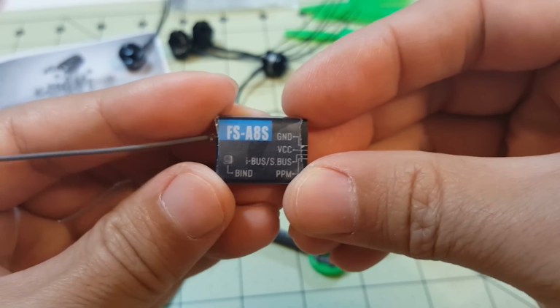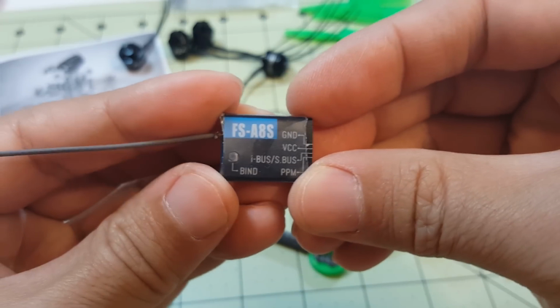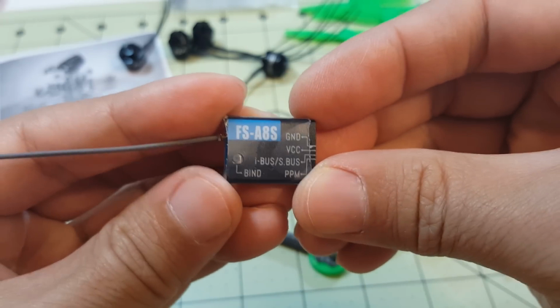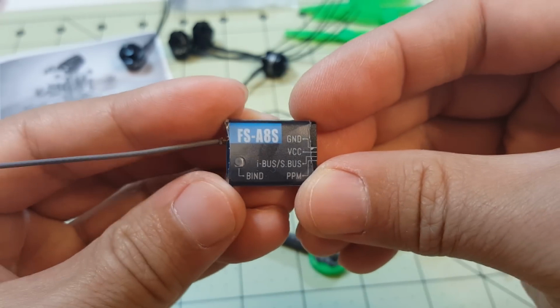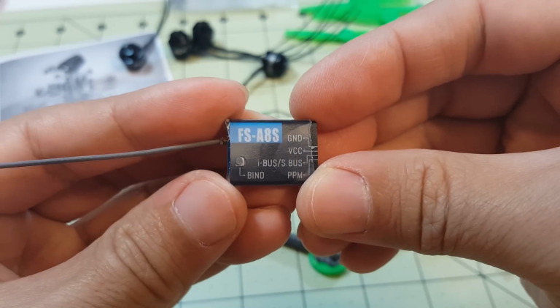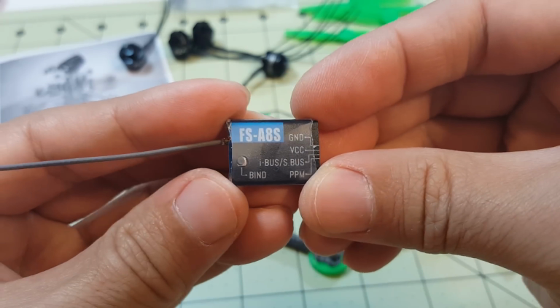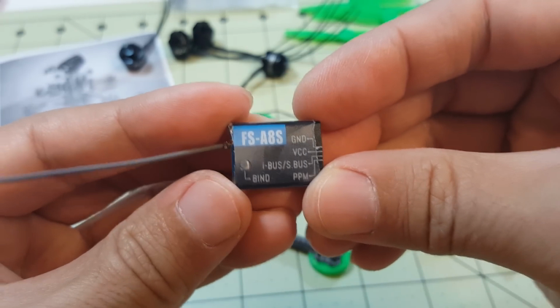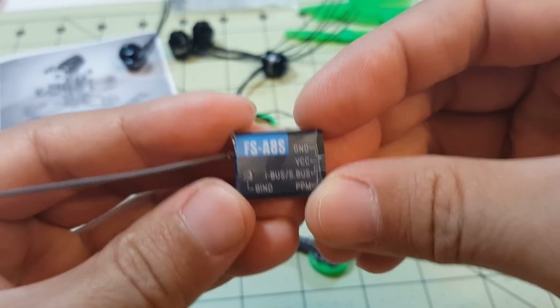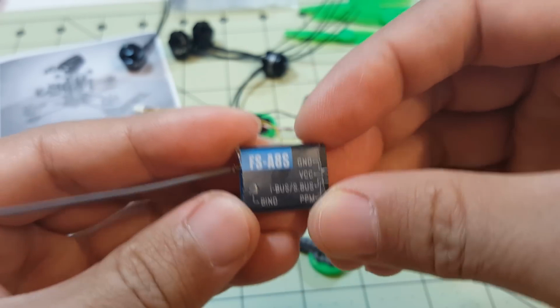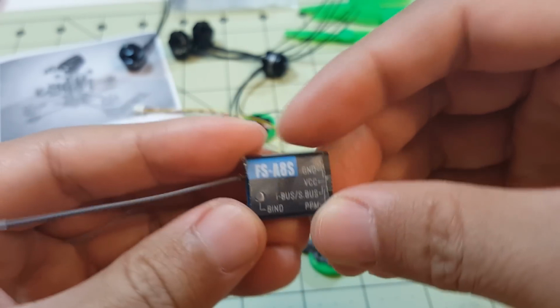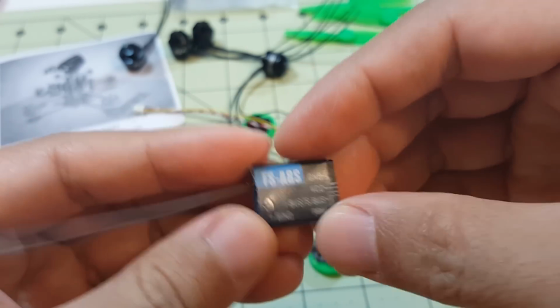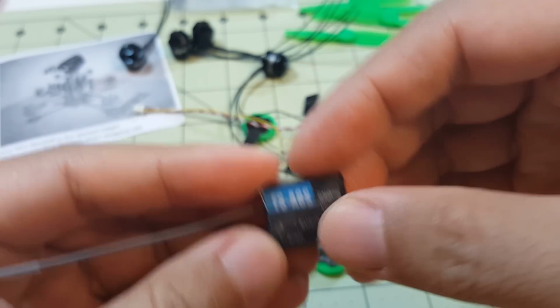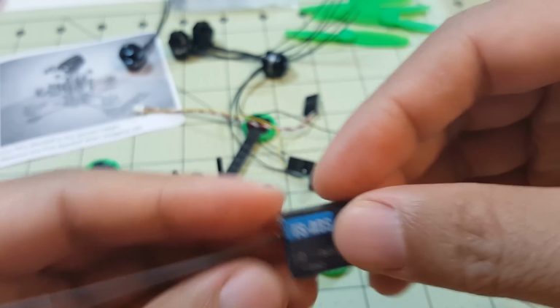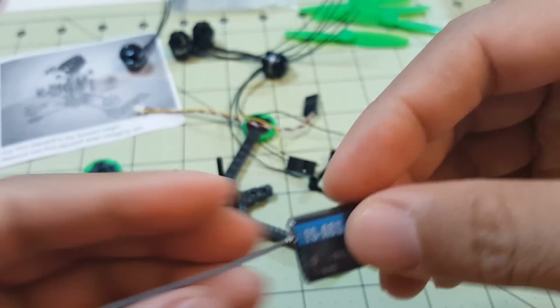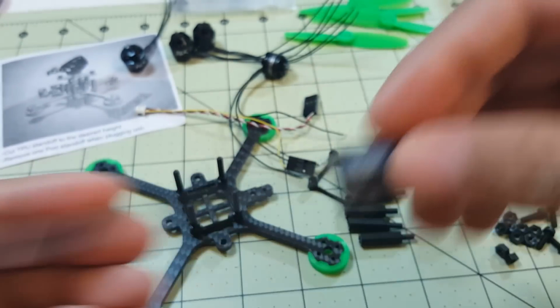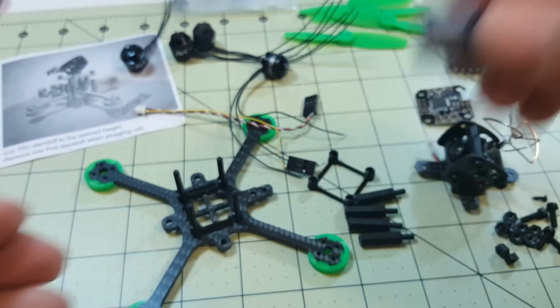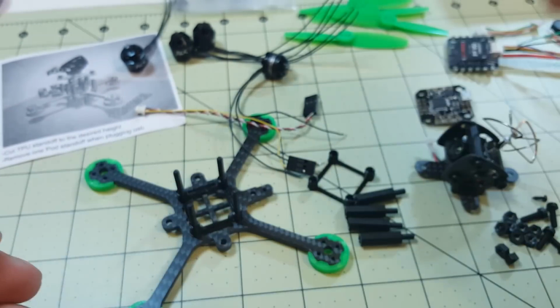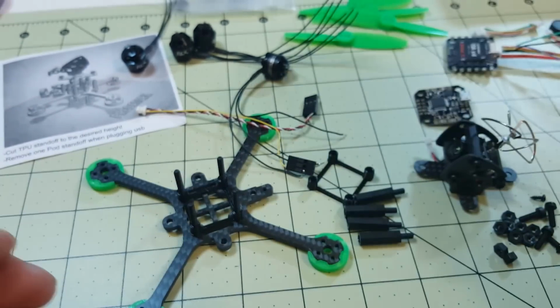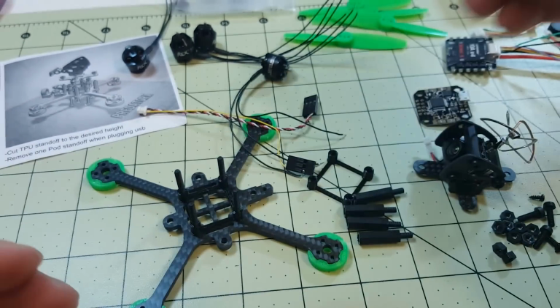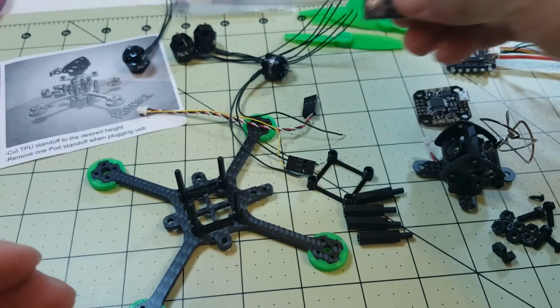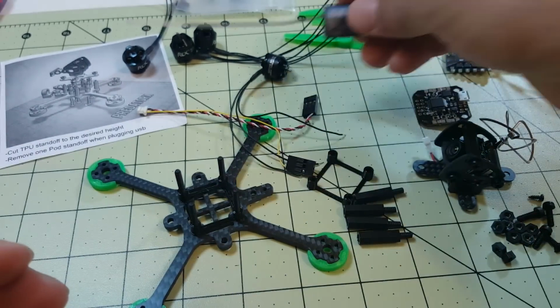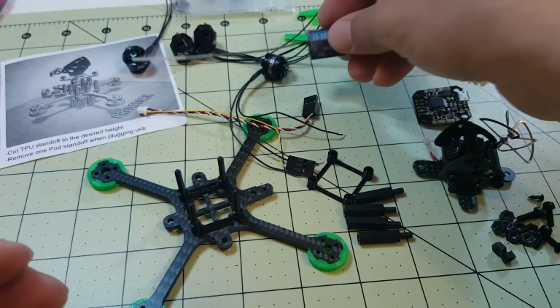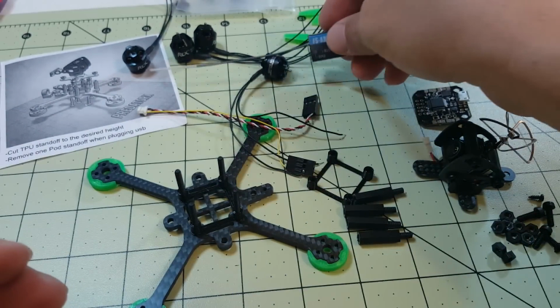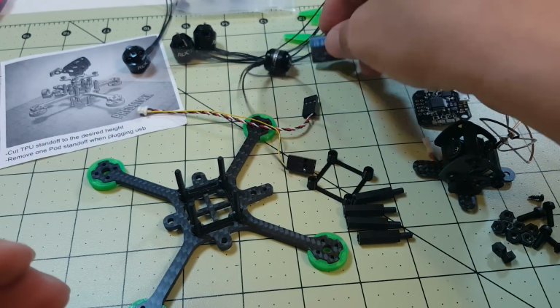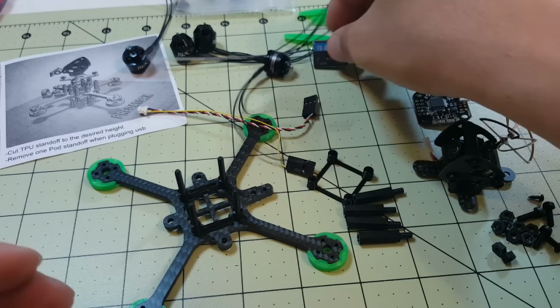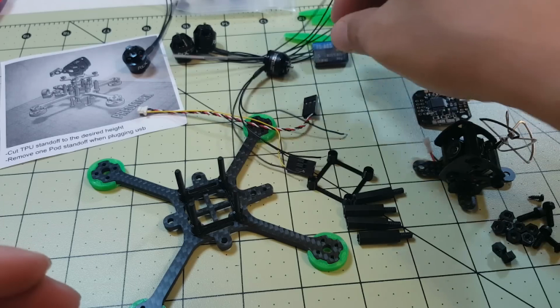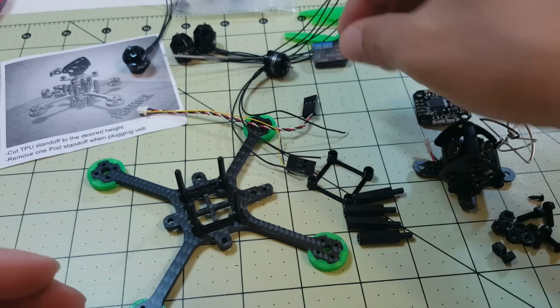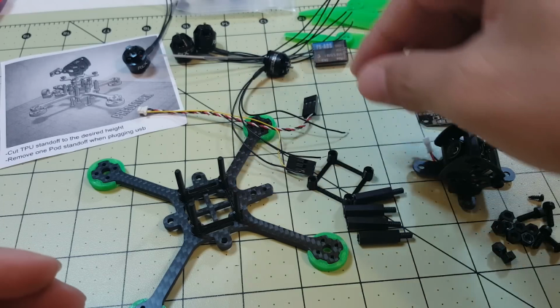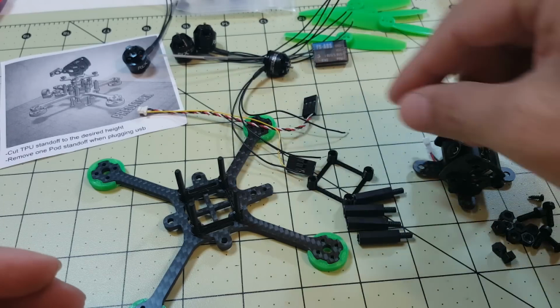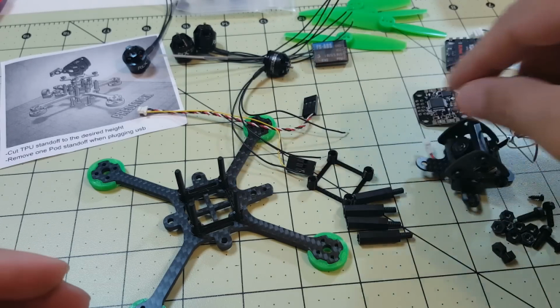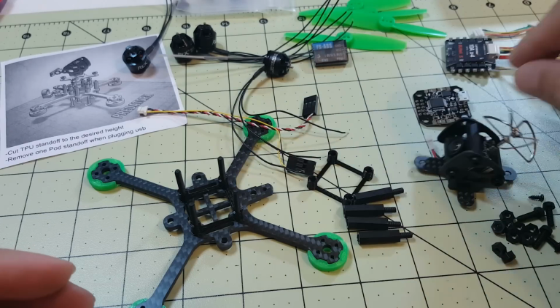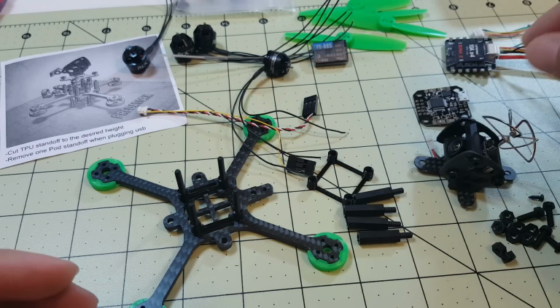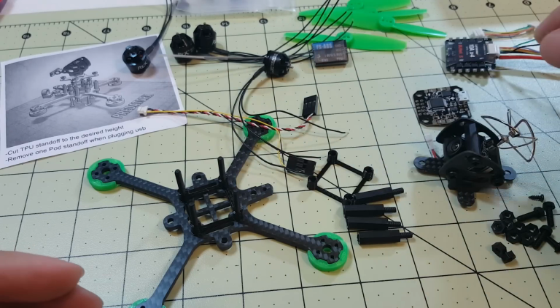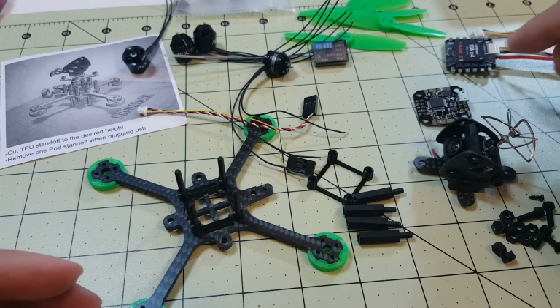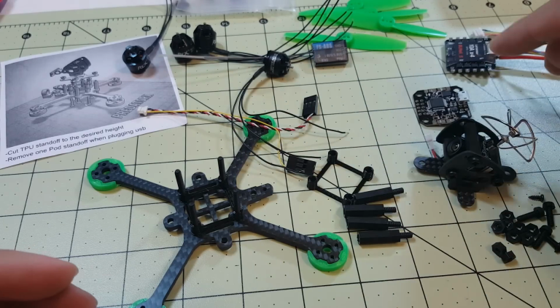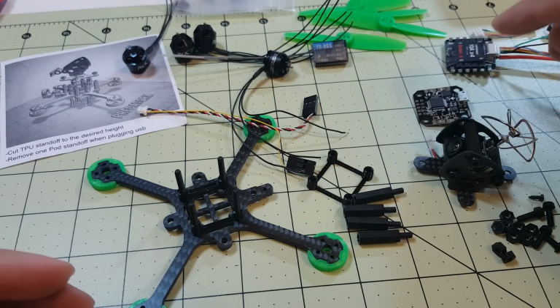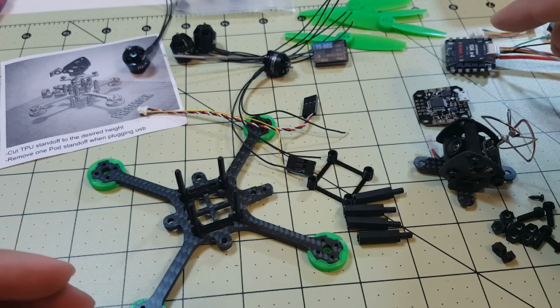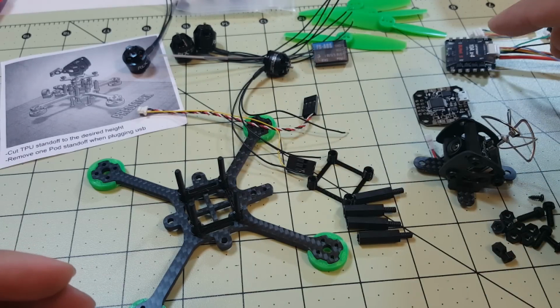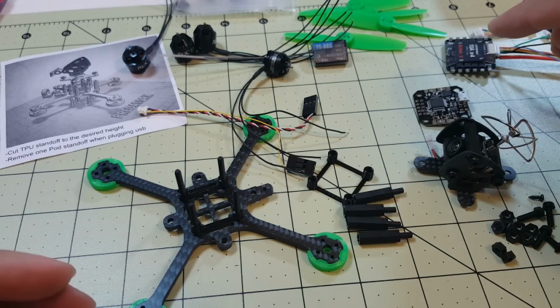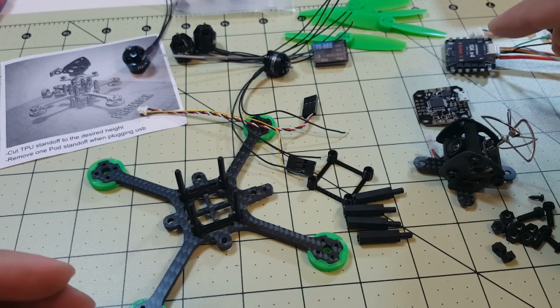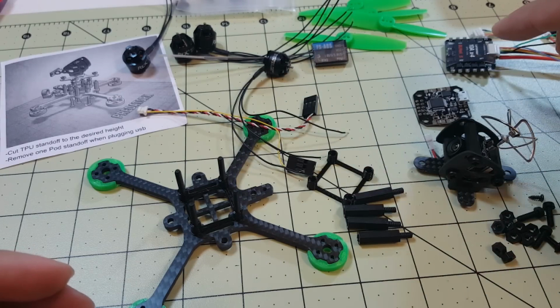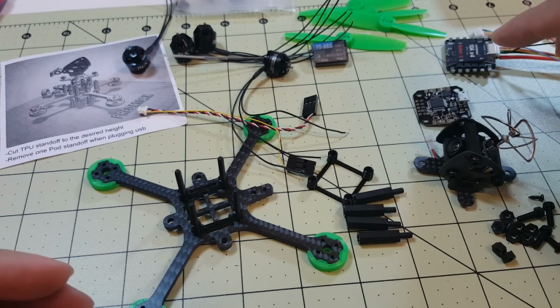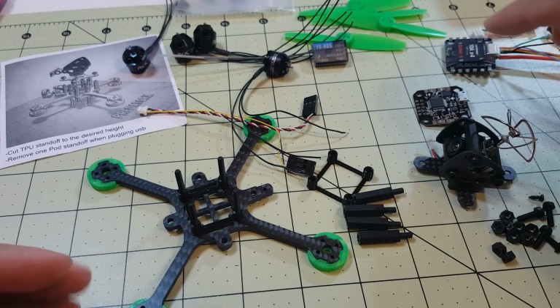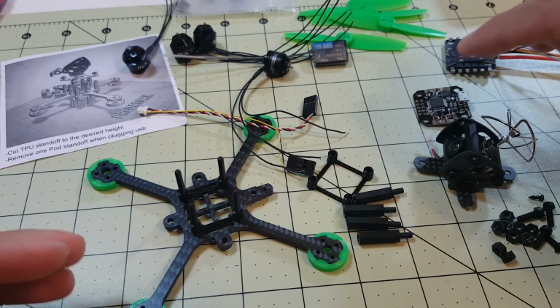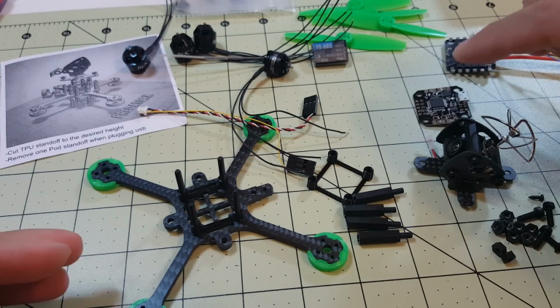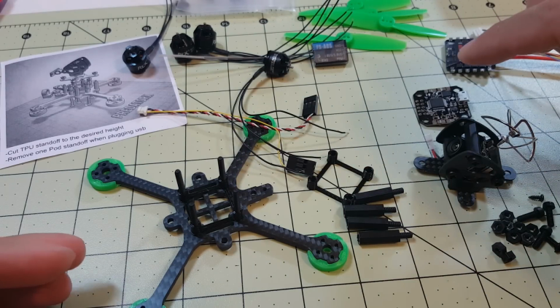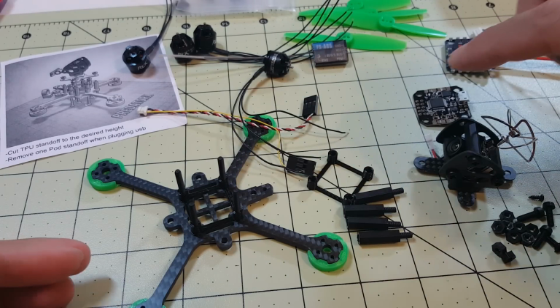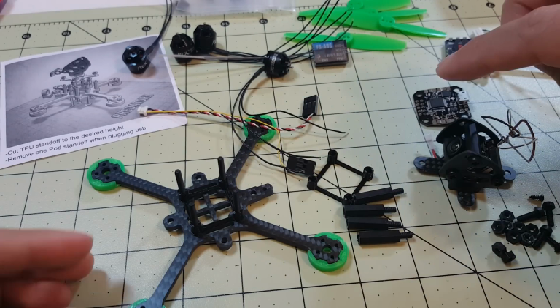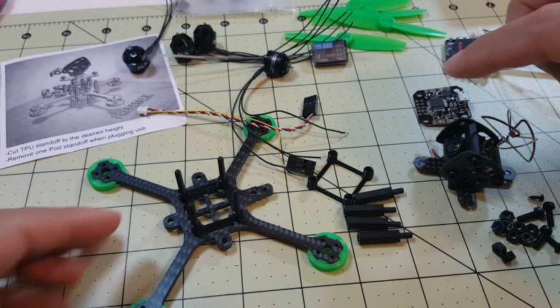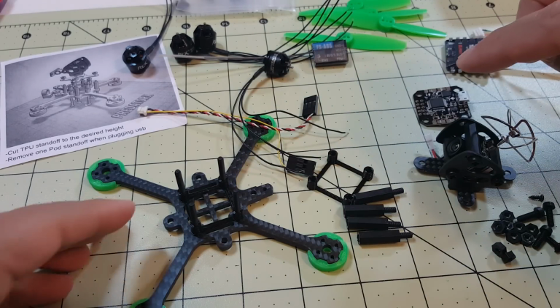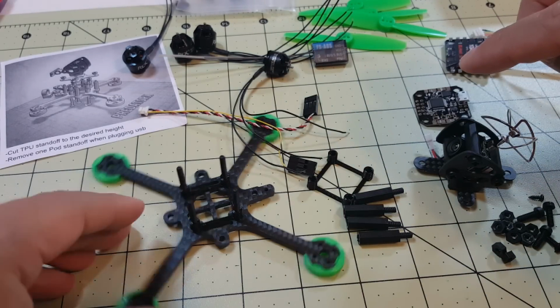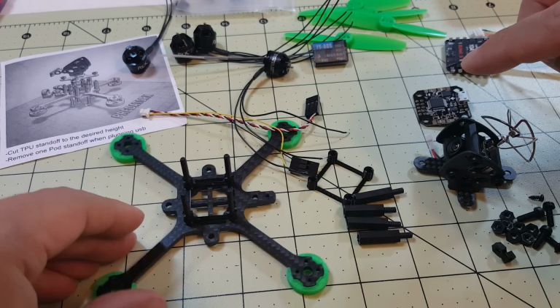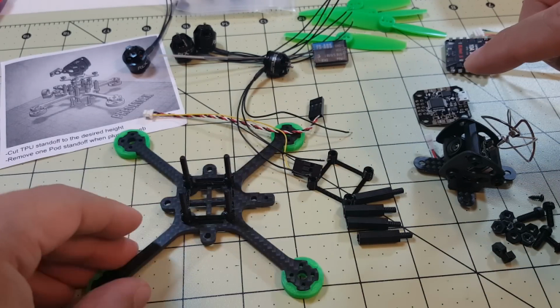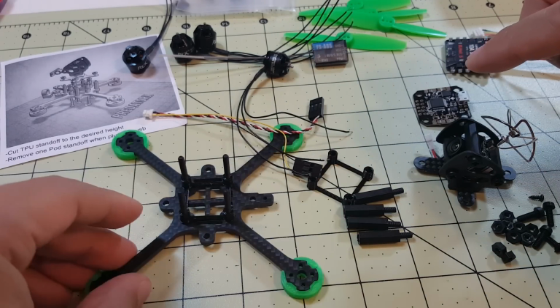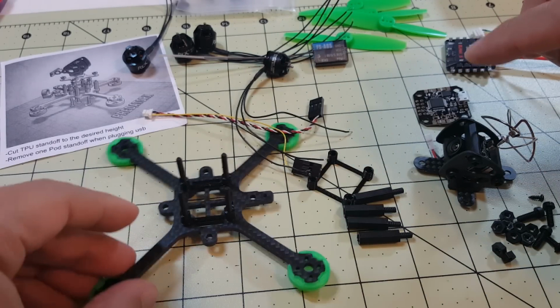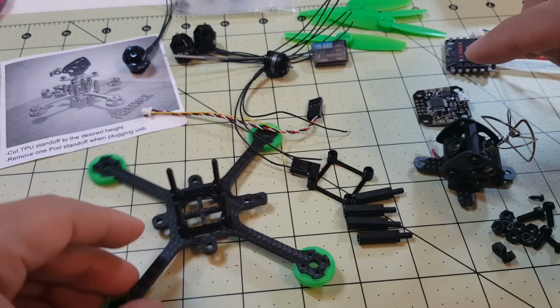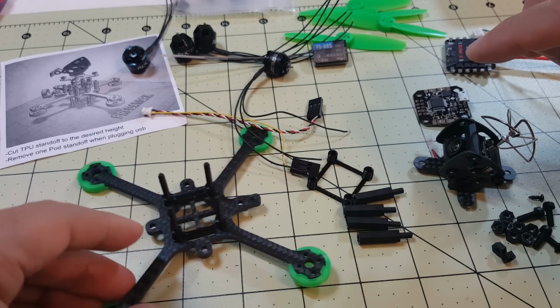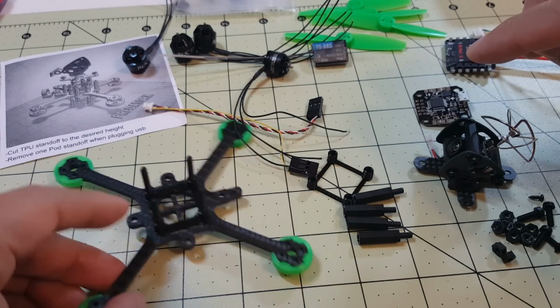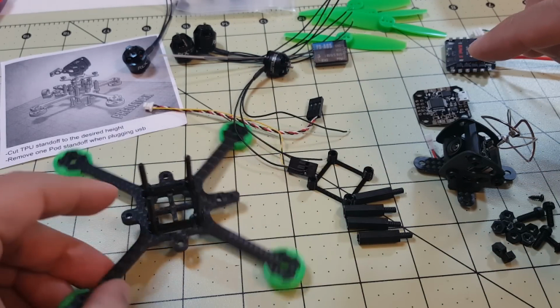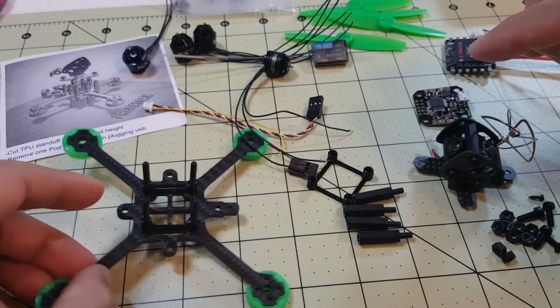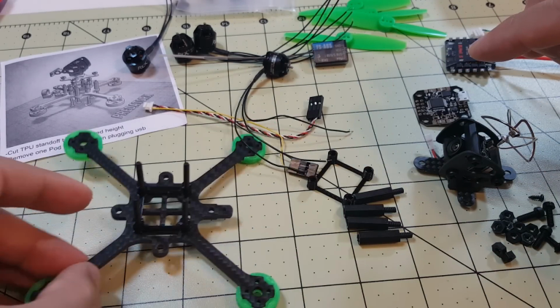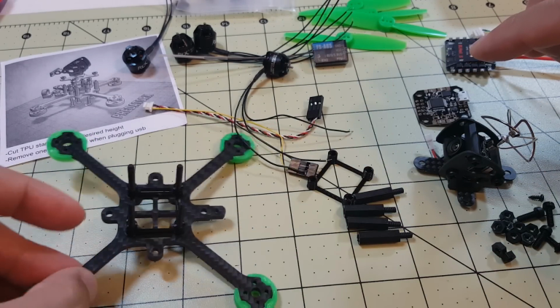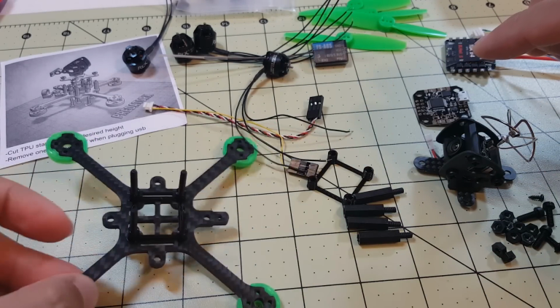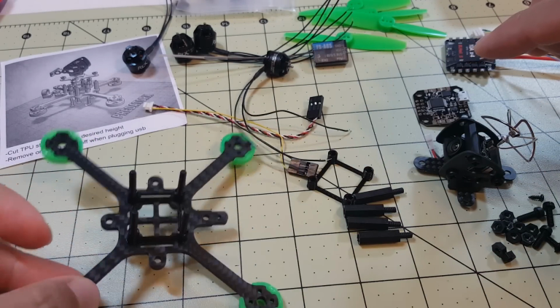The receiver I'll be using is the Flysky FS8S, and I'll be flying with my Trinogy Evolution. I'll go ahead and get a few more parts on here and show you my progress as I go.